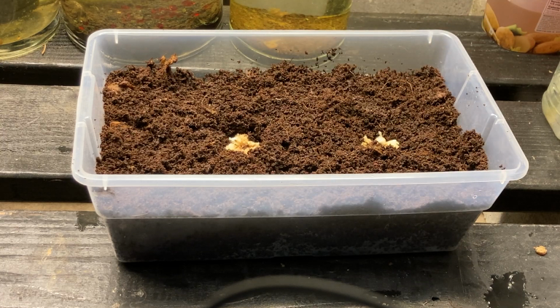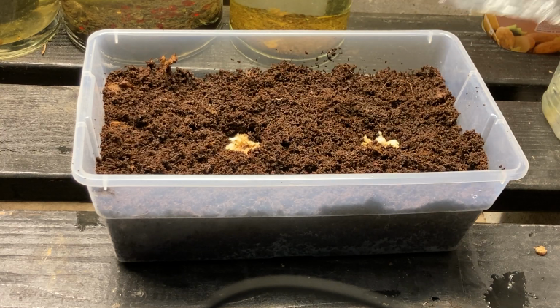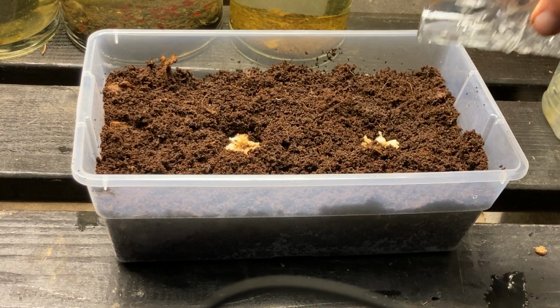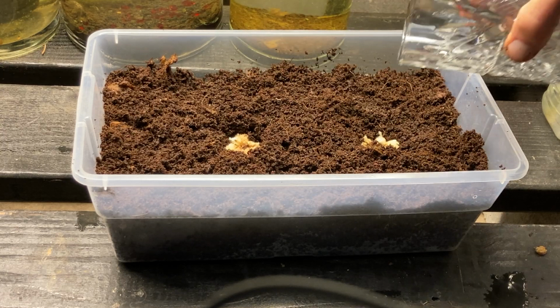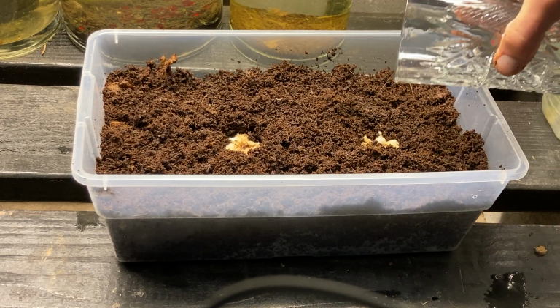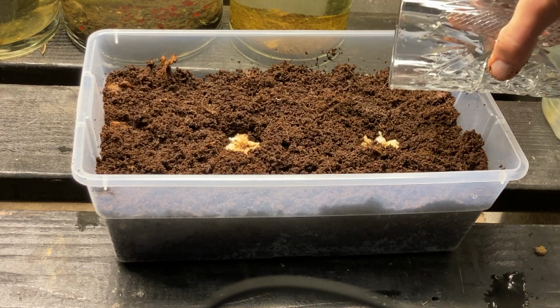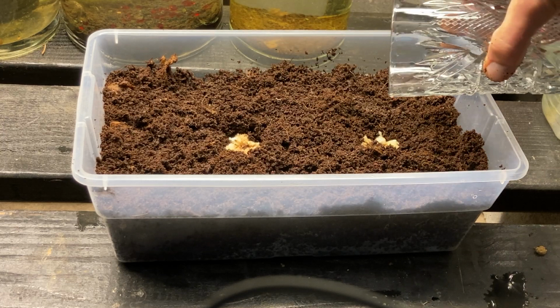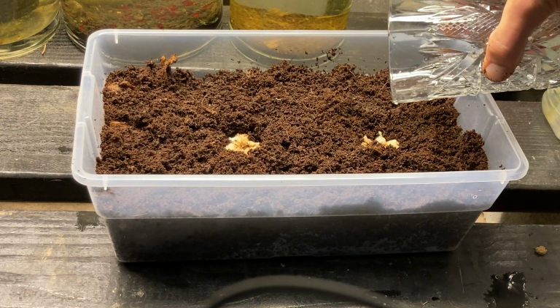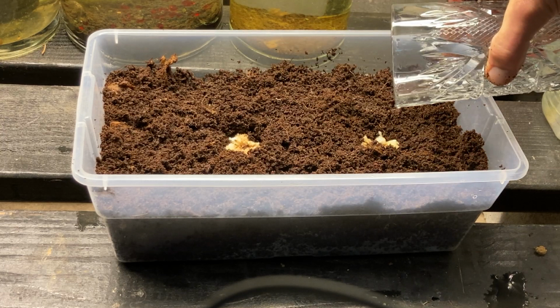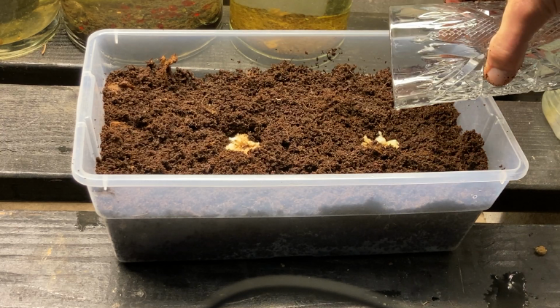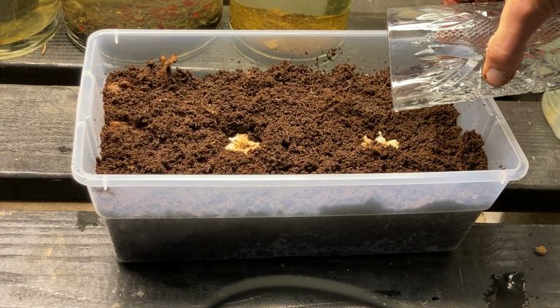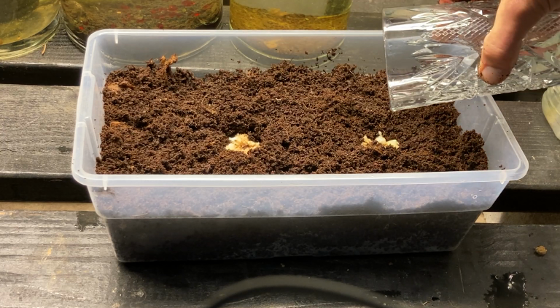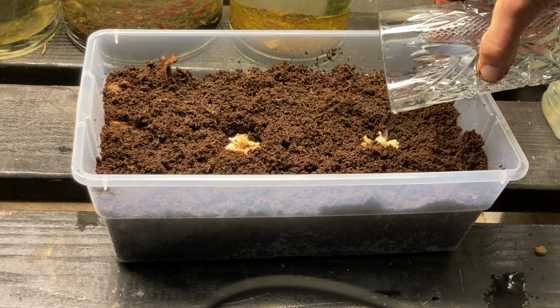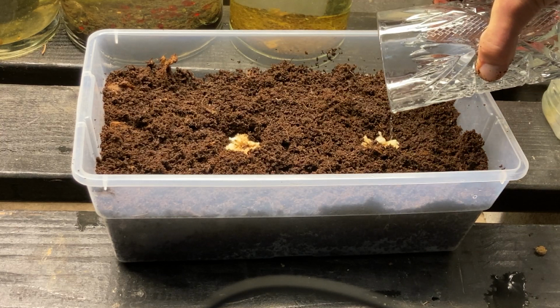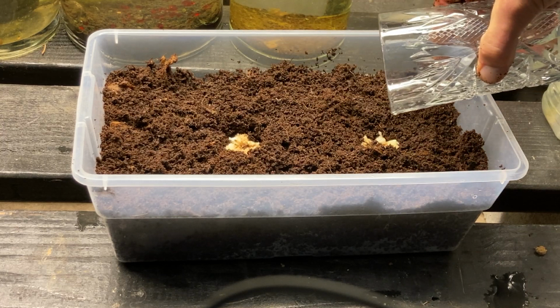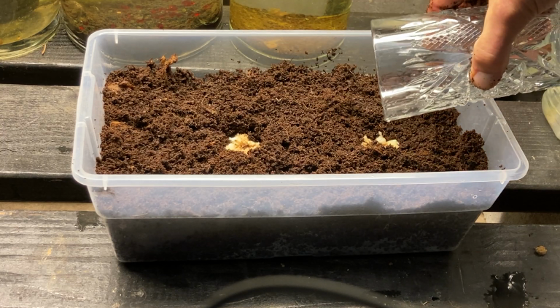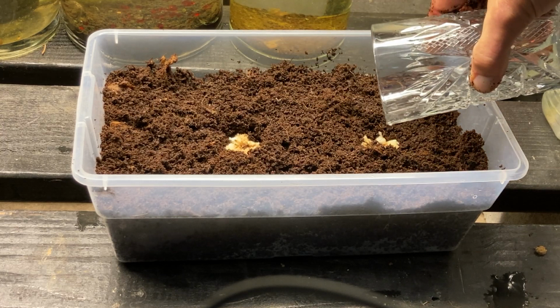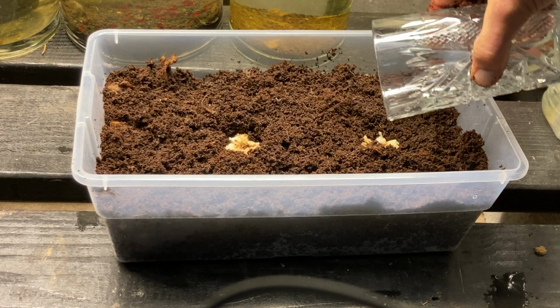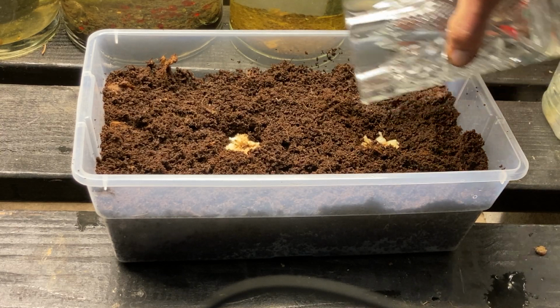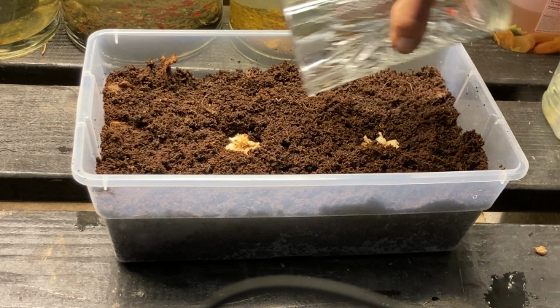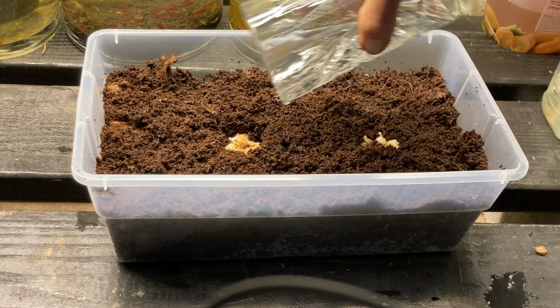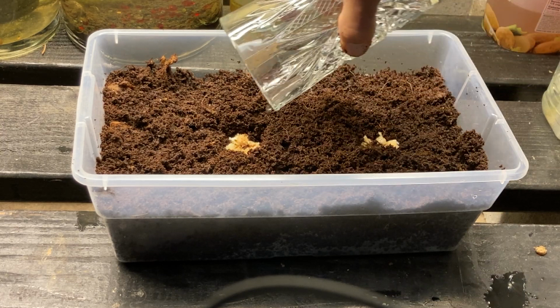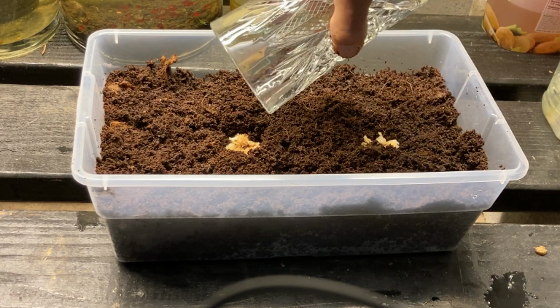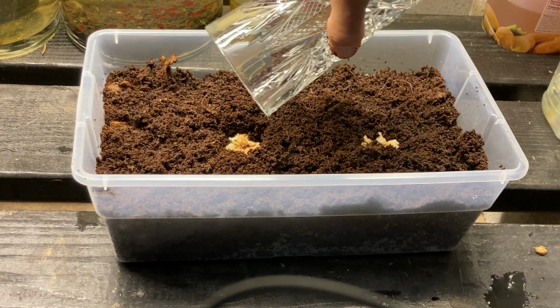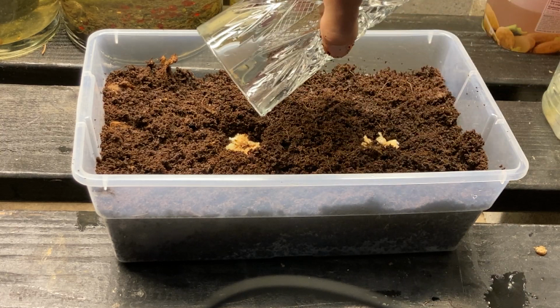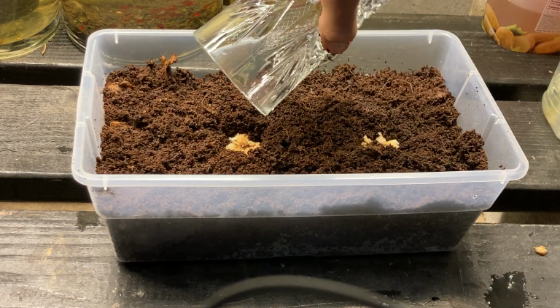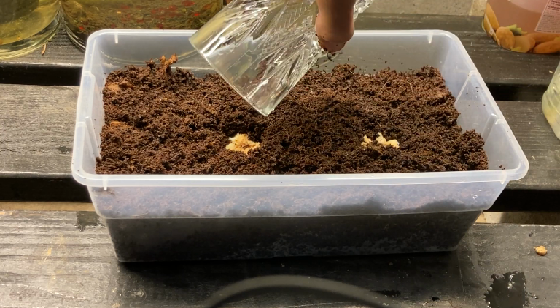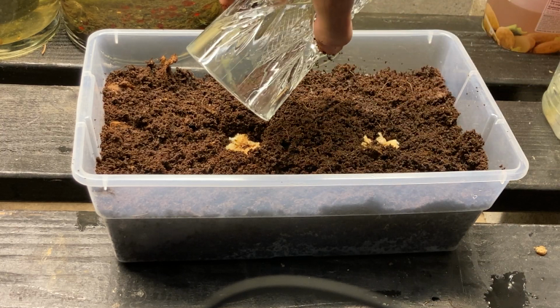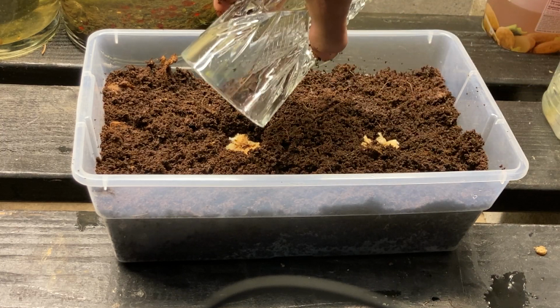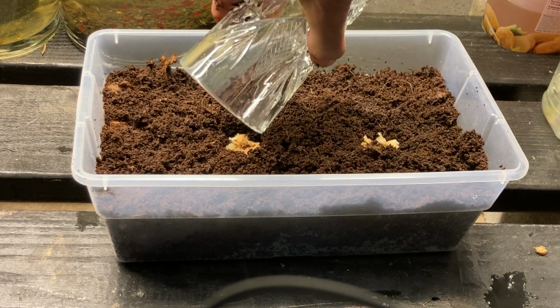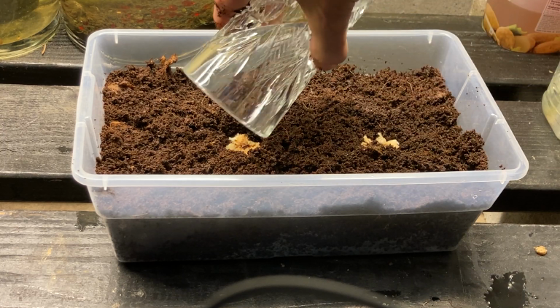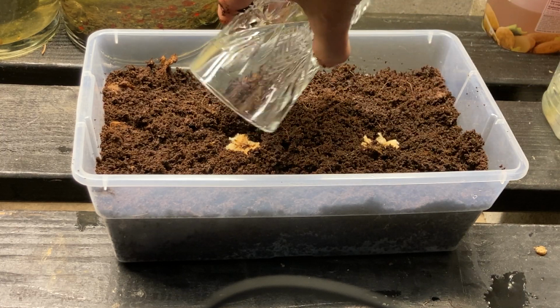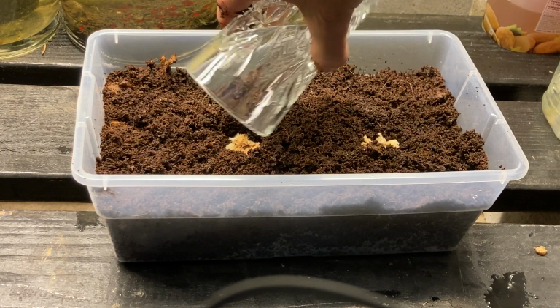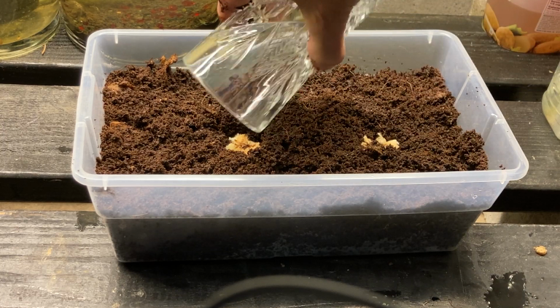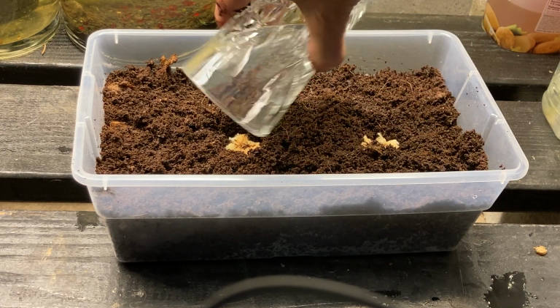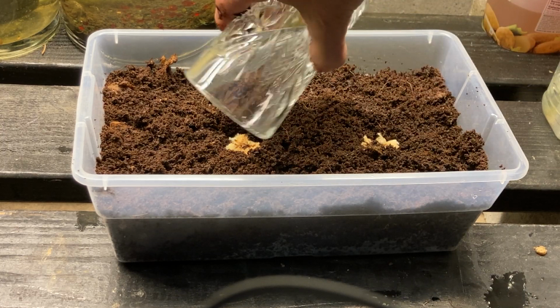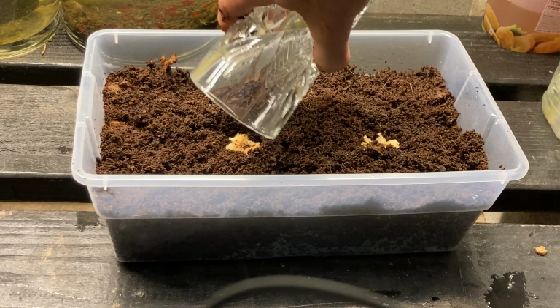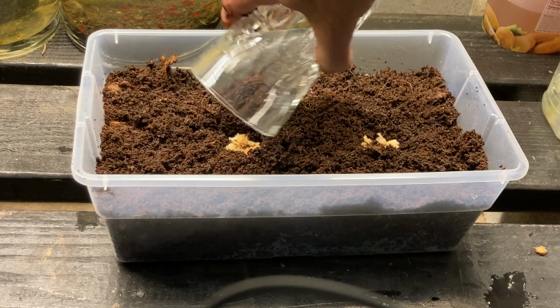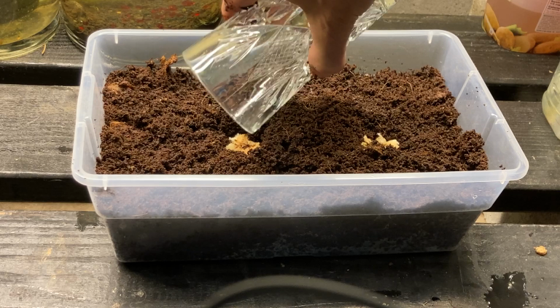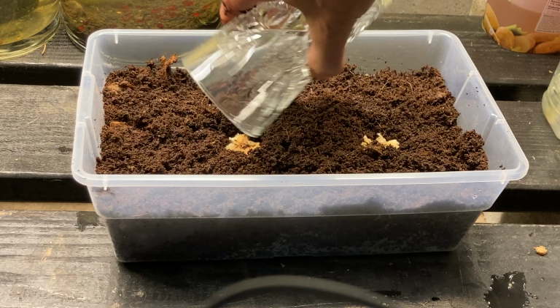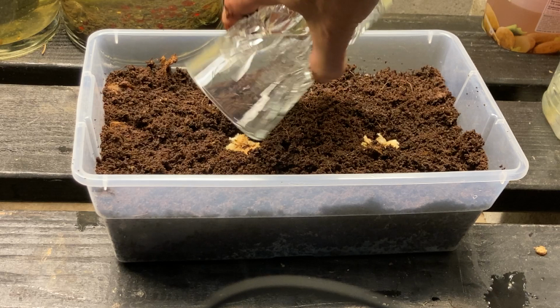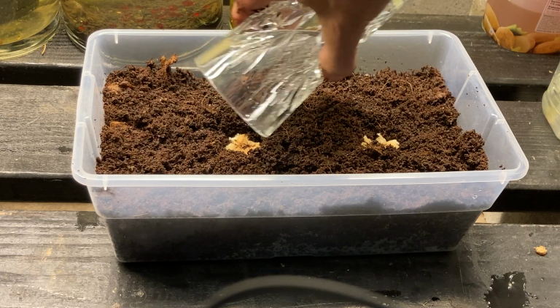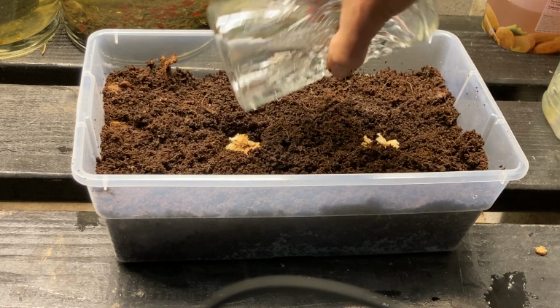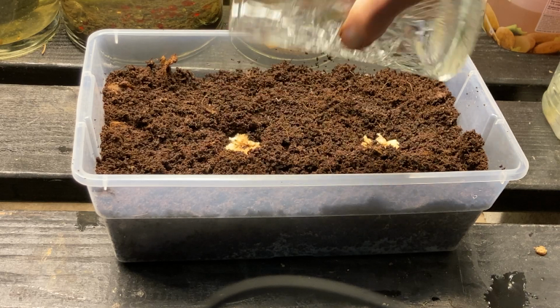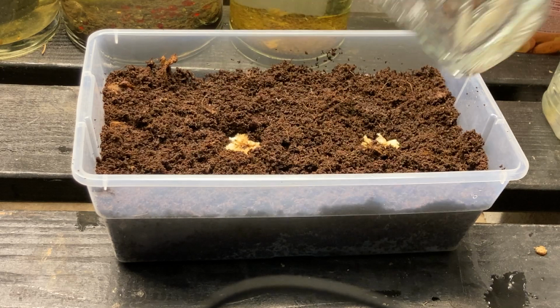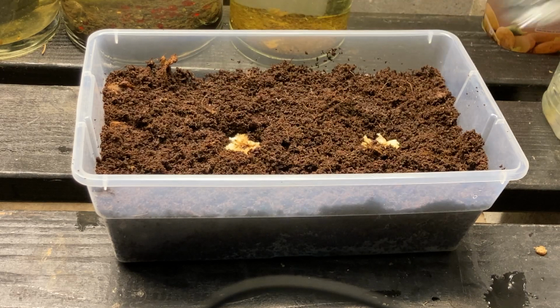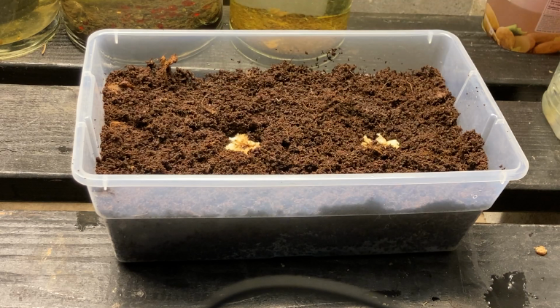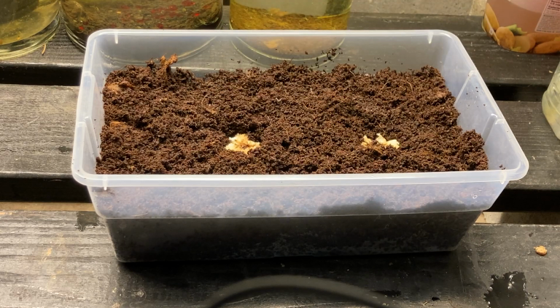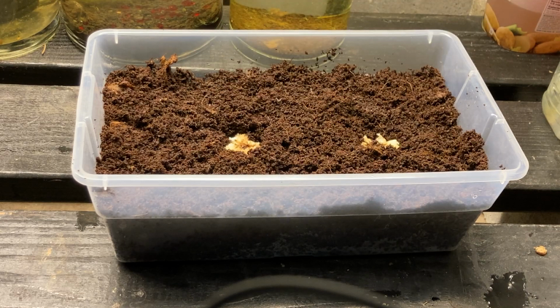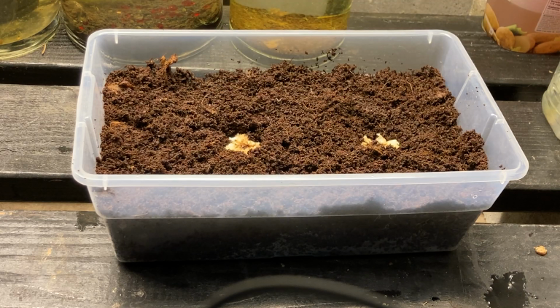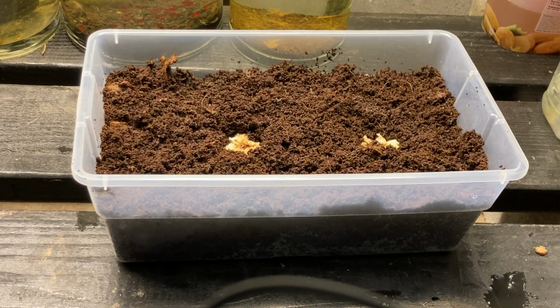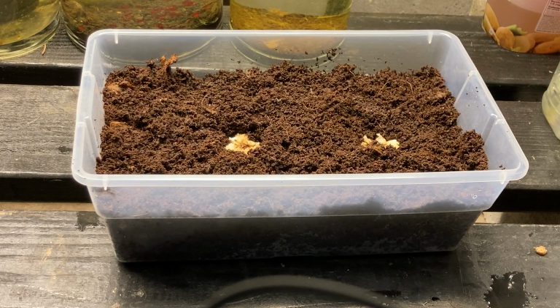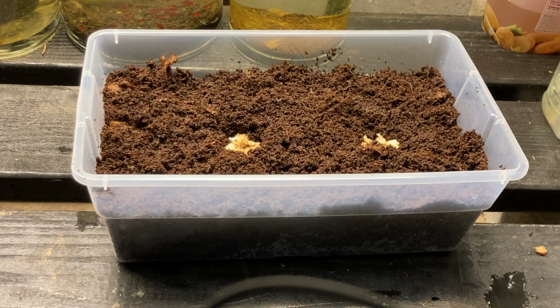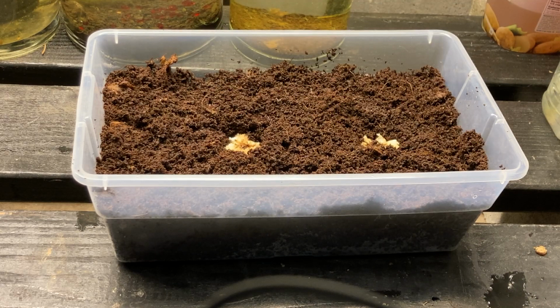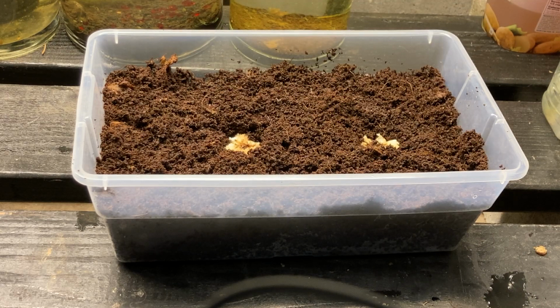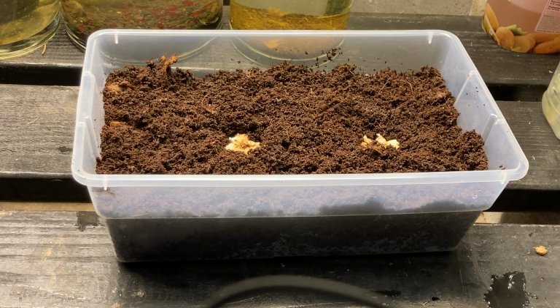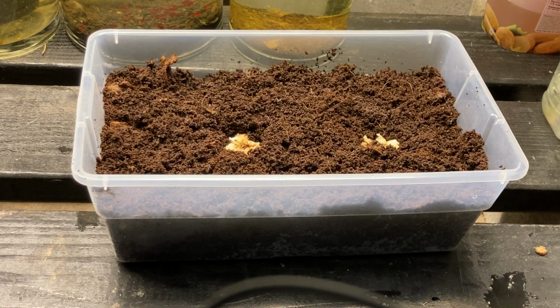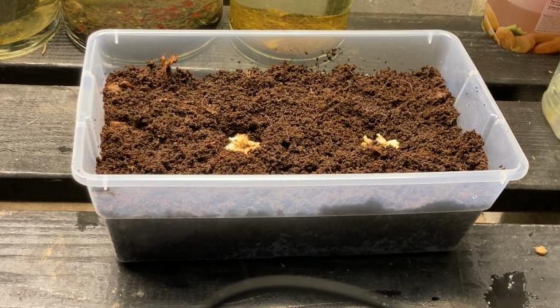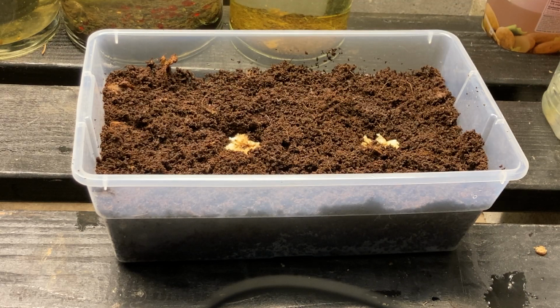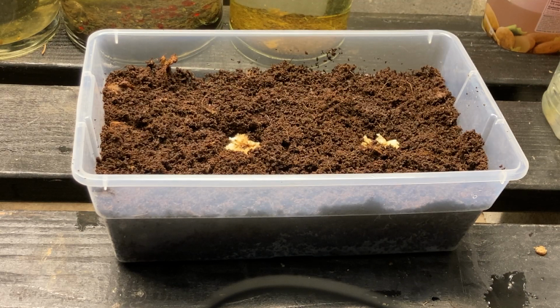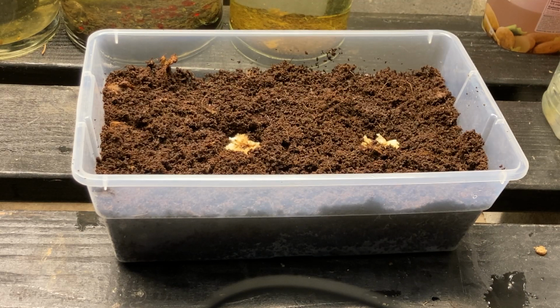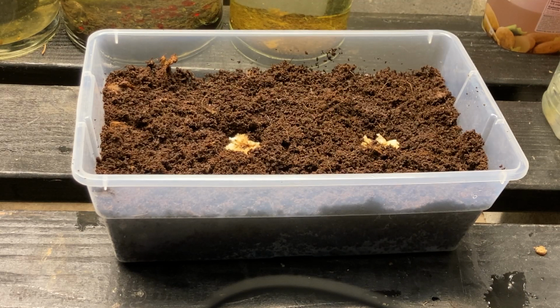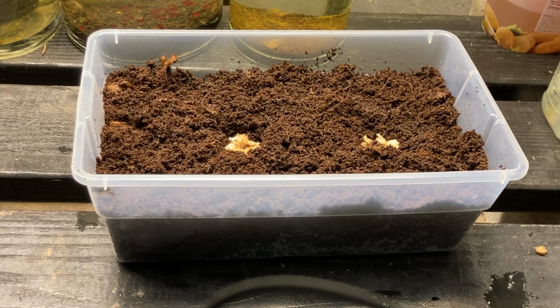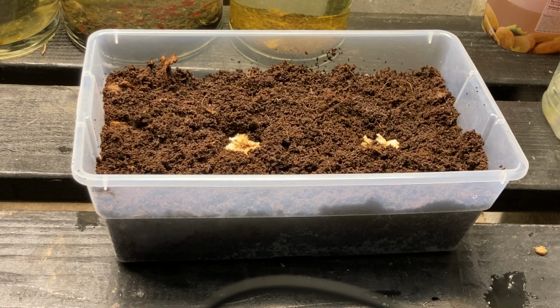Now I'm going to put some bread in here and poke it down a little bit. I should have put some water on it first — they like their food nice and wet. They love bread.